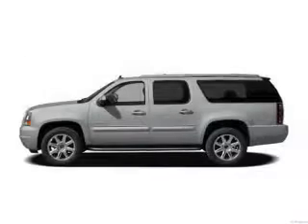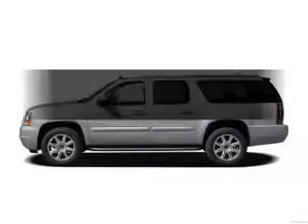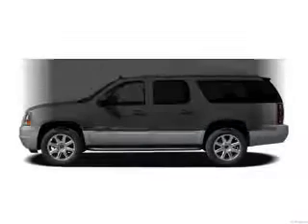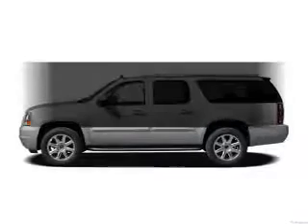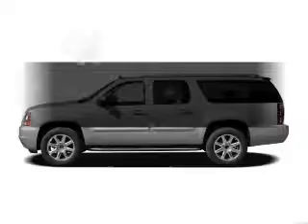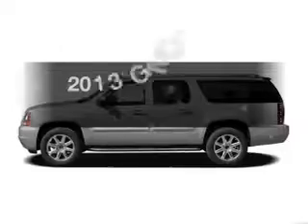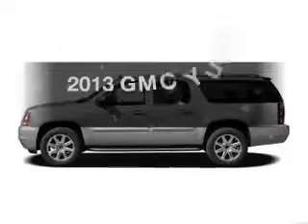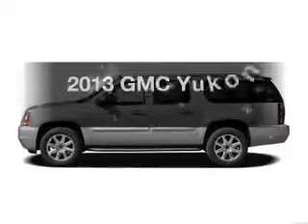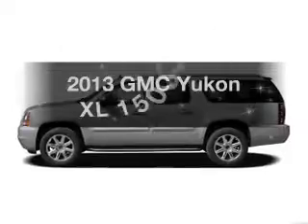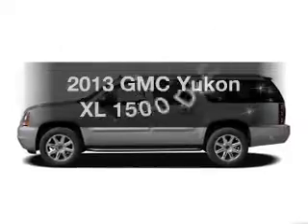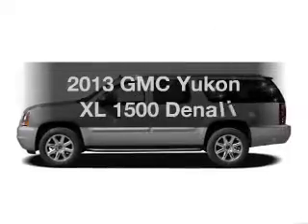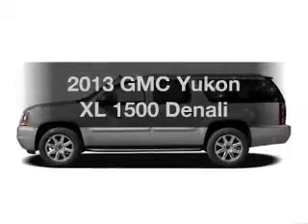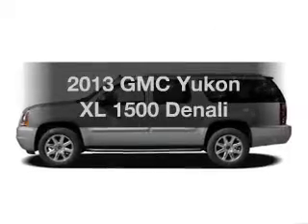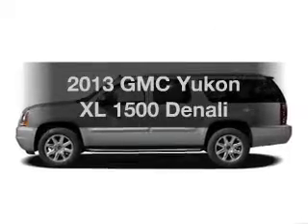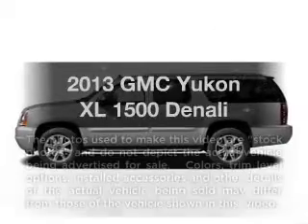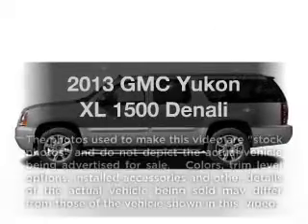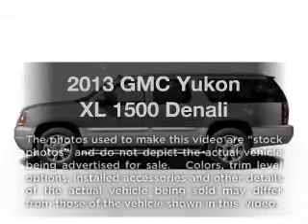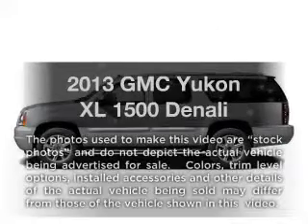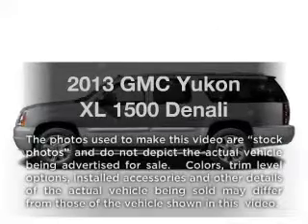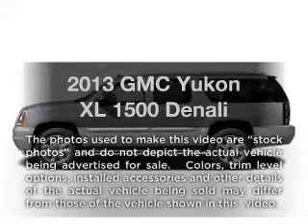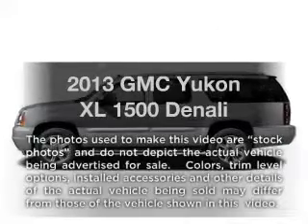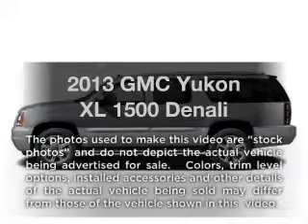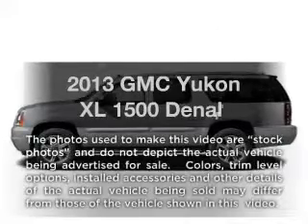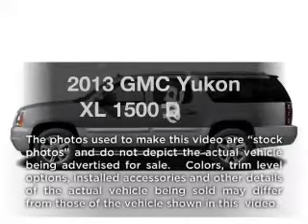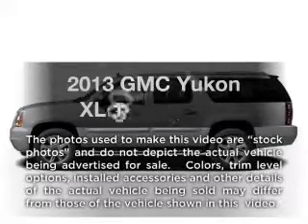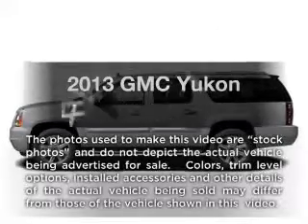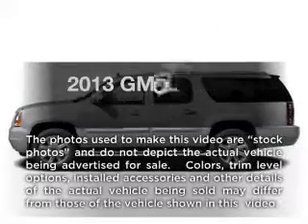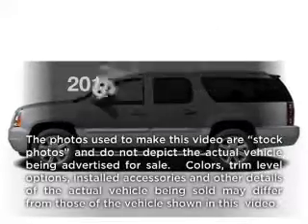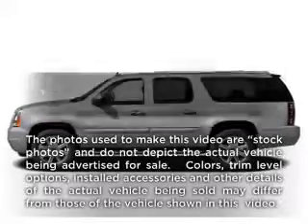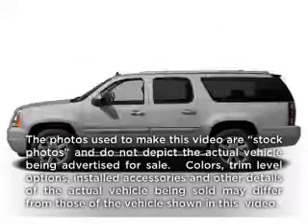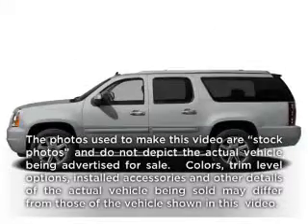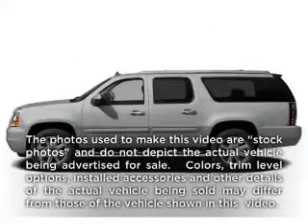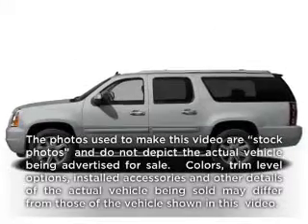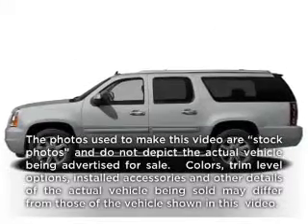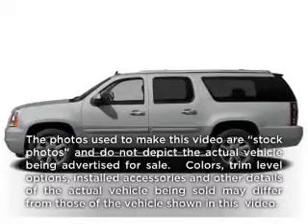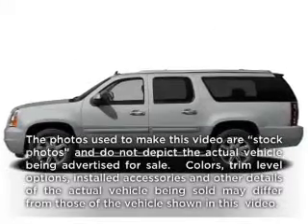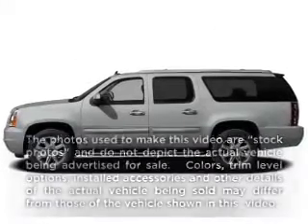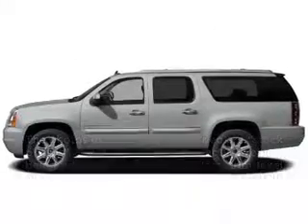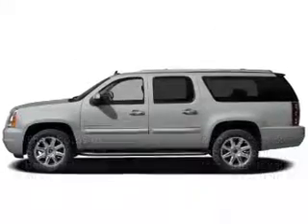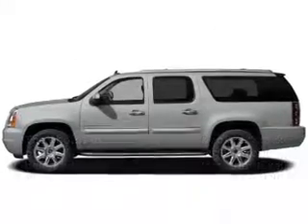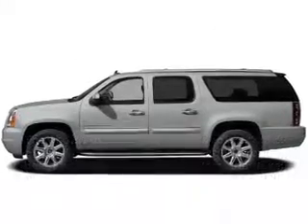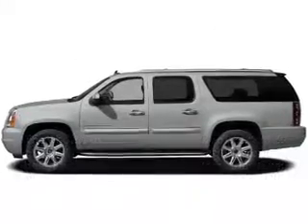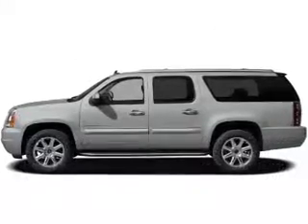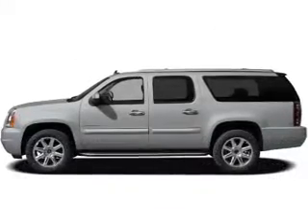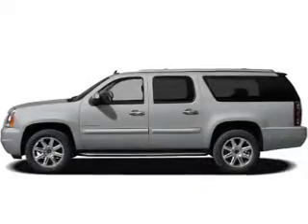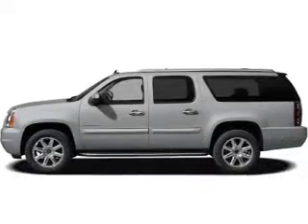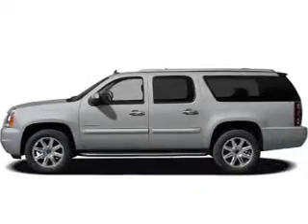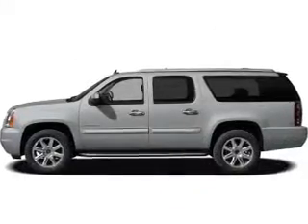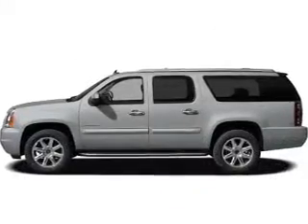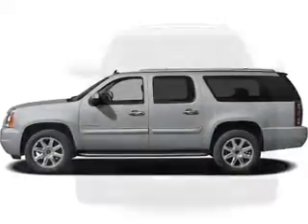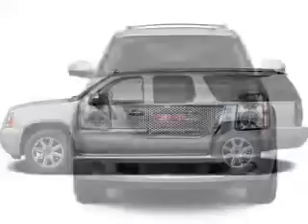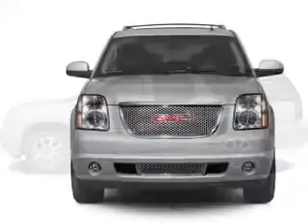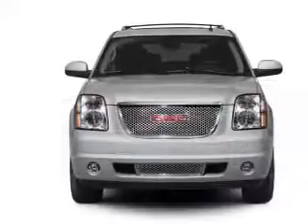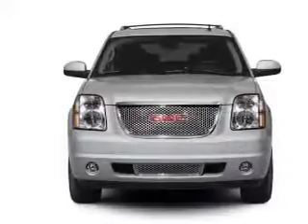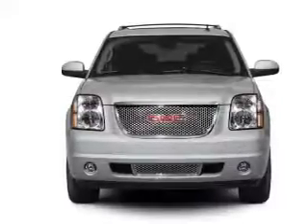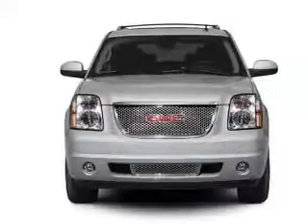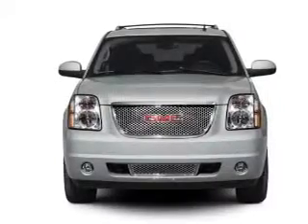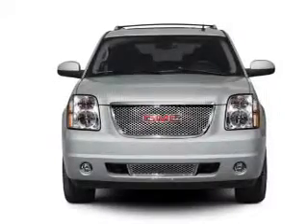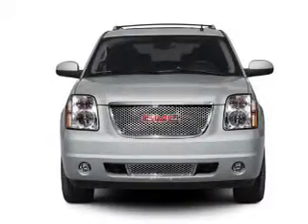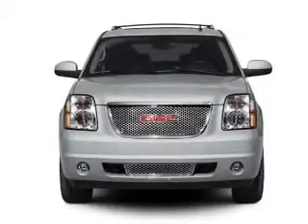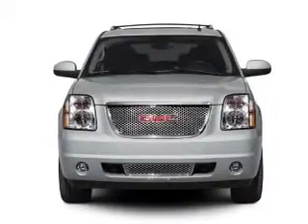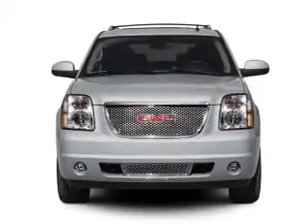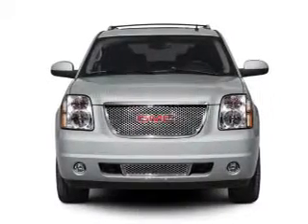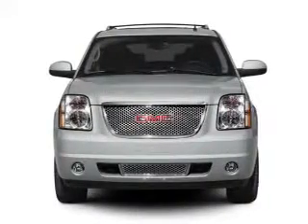Check out this 2013 GMC Yukon XL. Everything you need under one roof with this great vehicle.